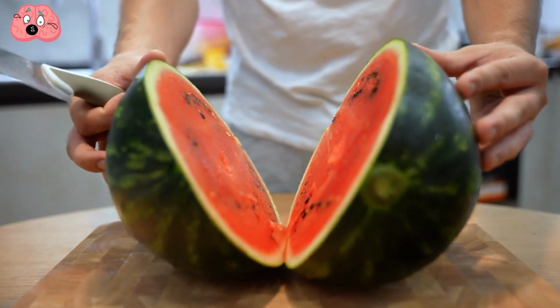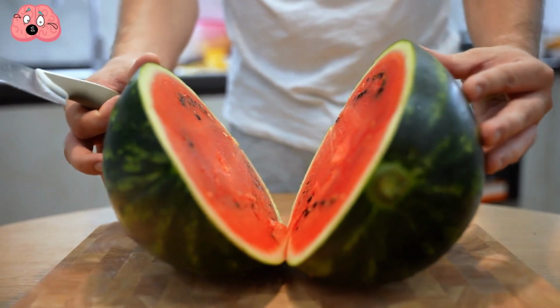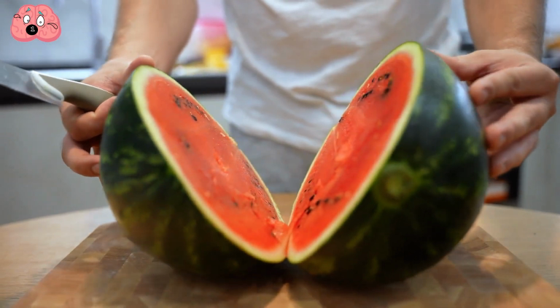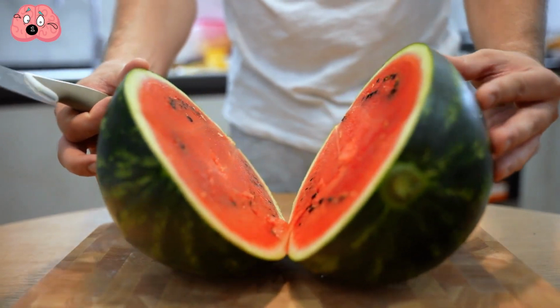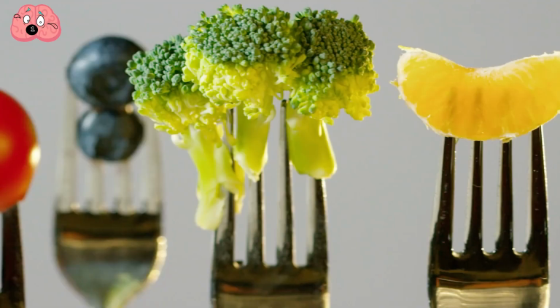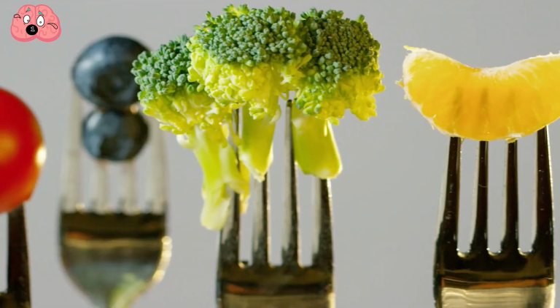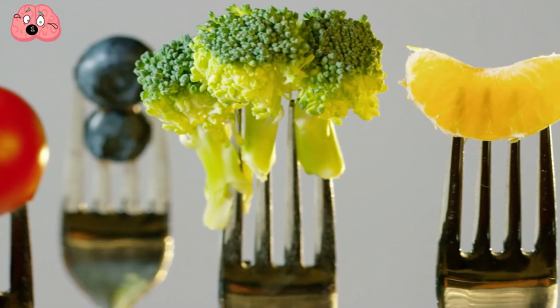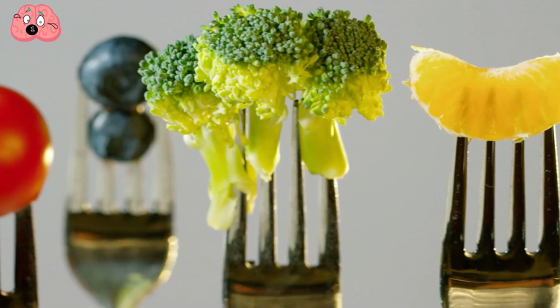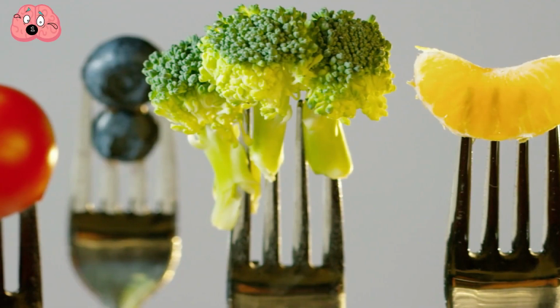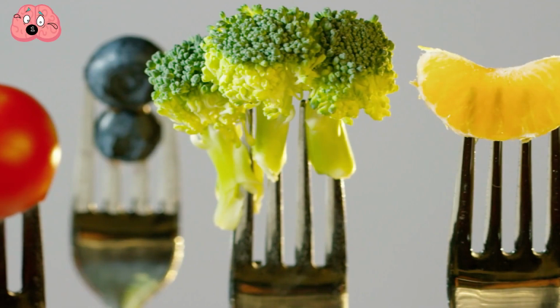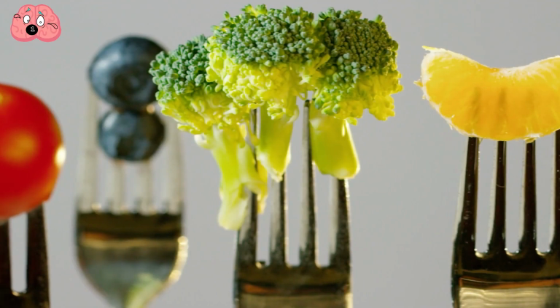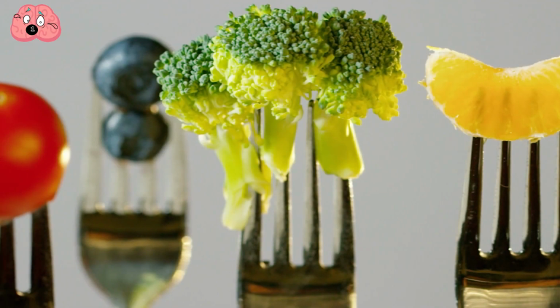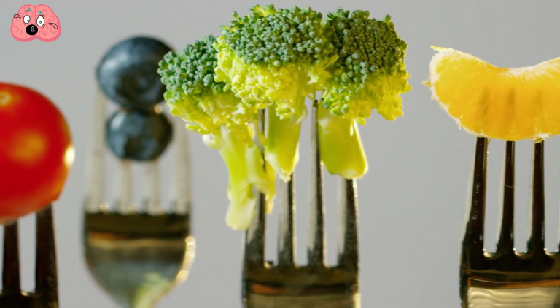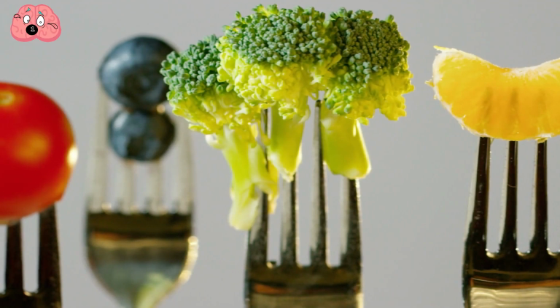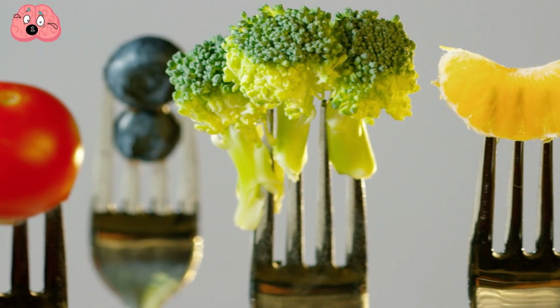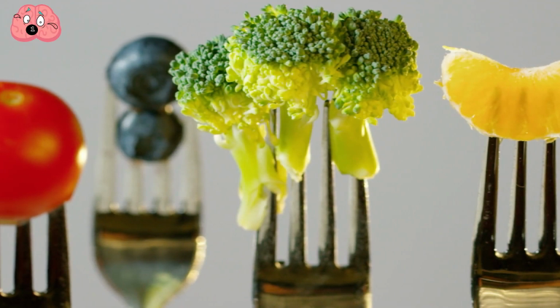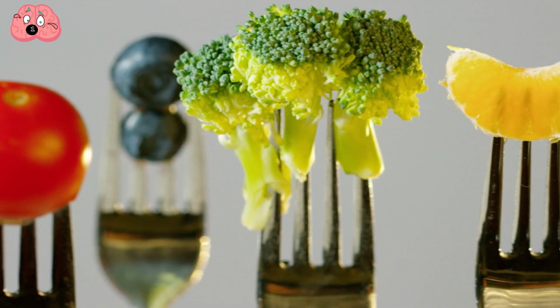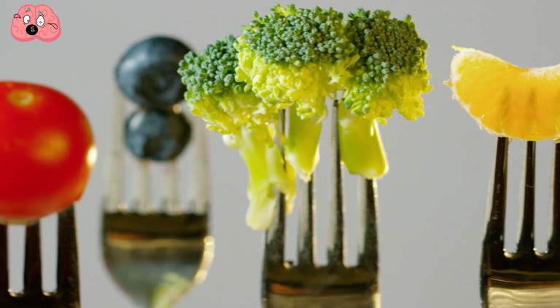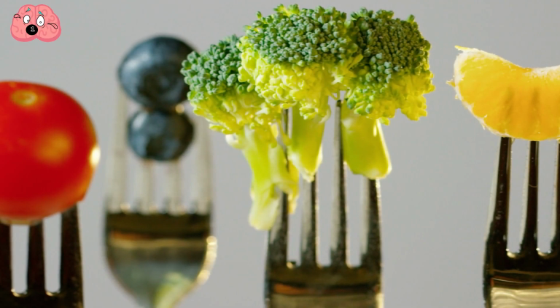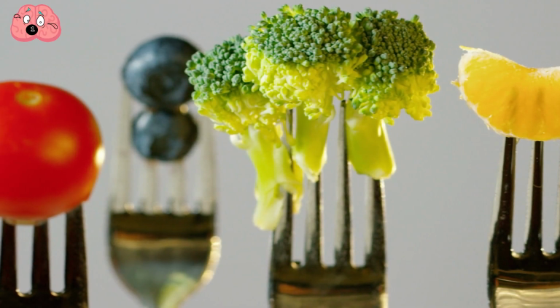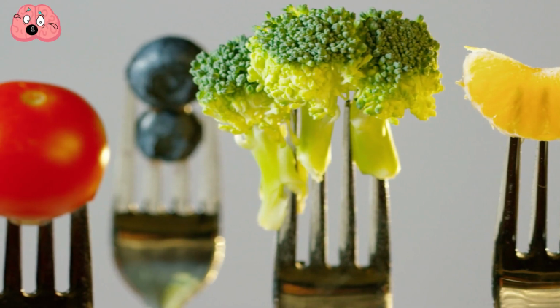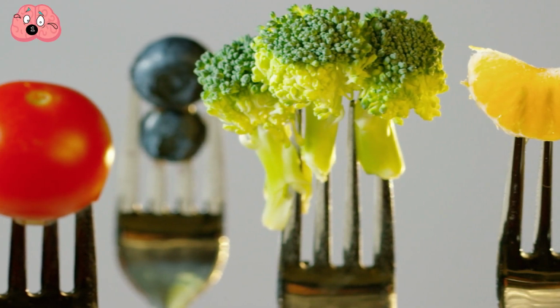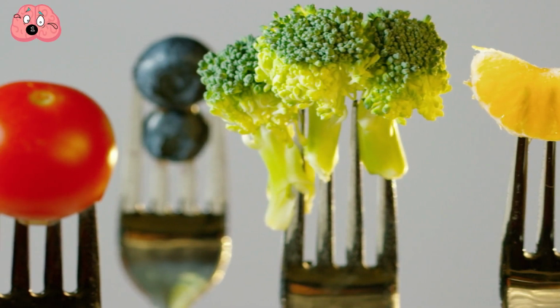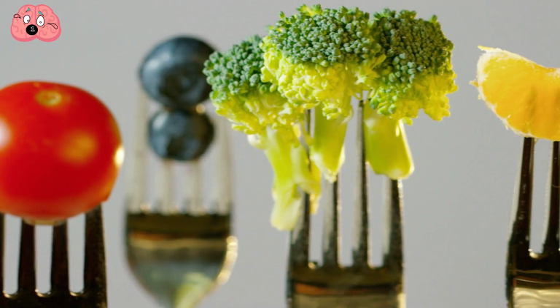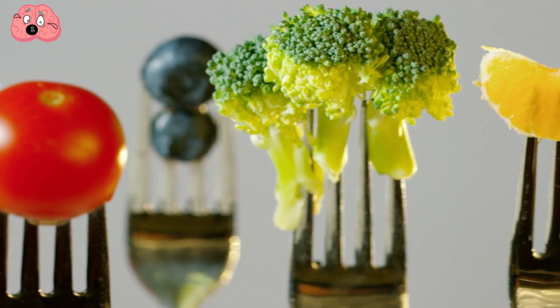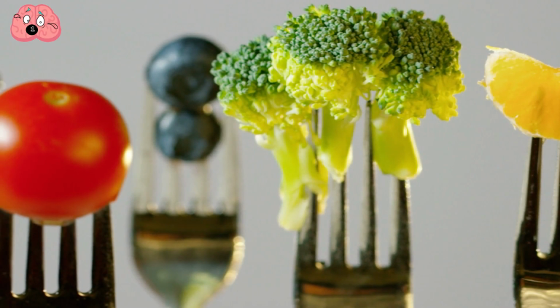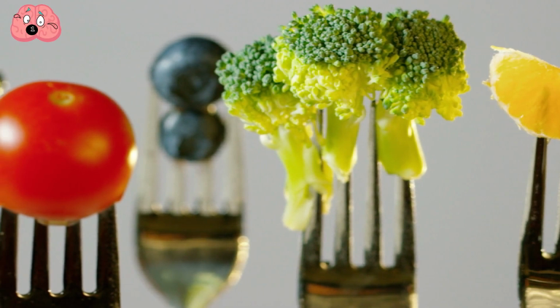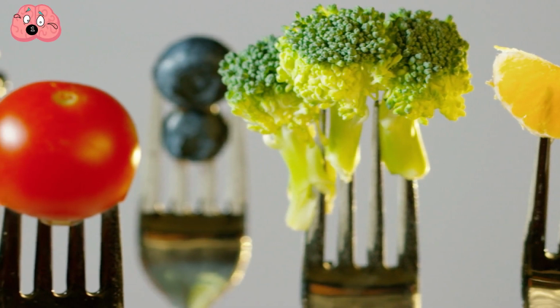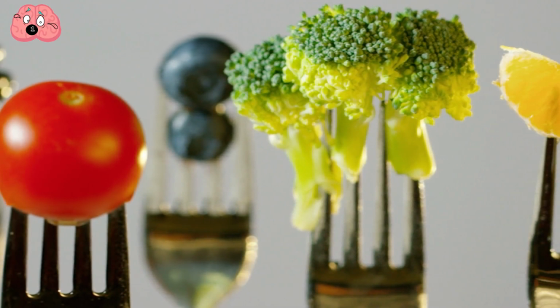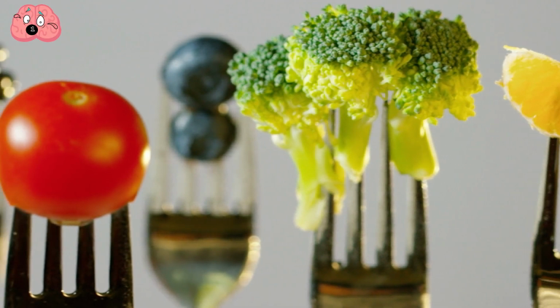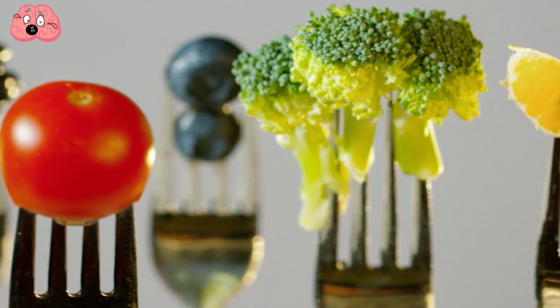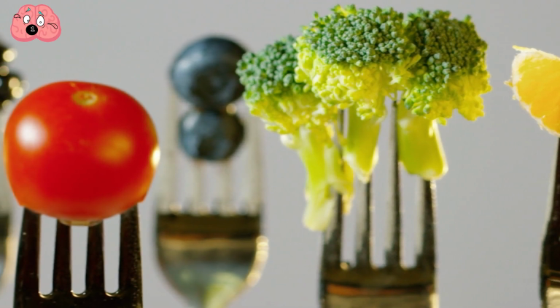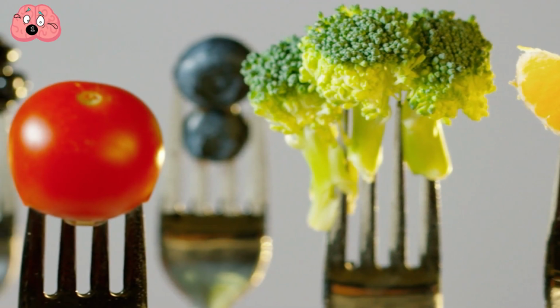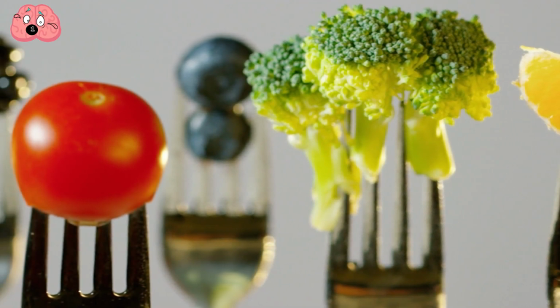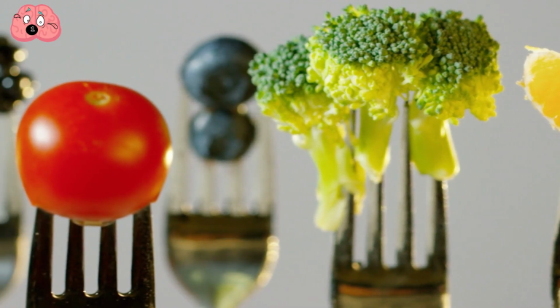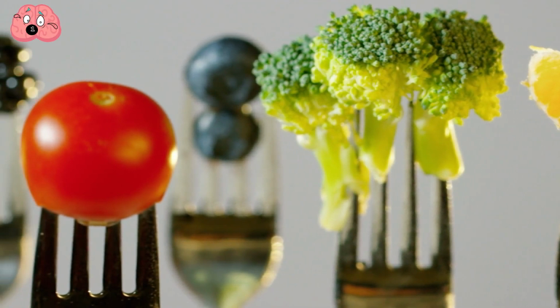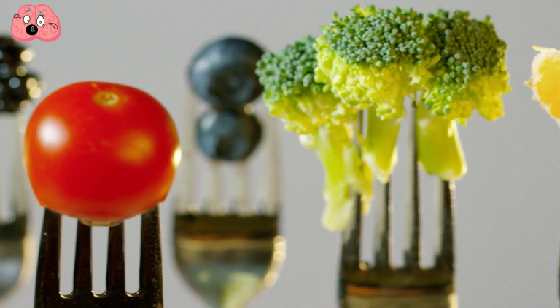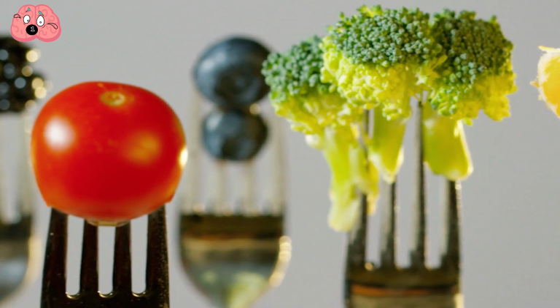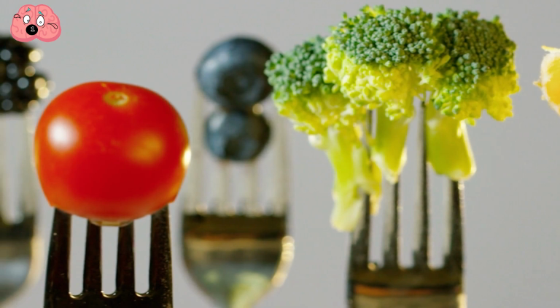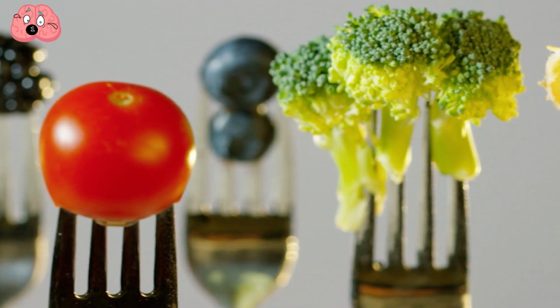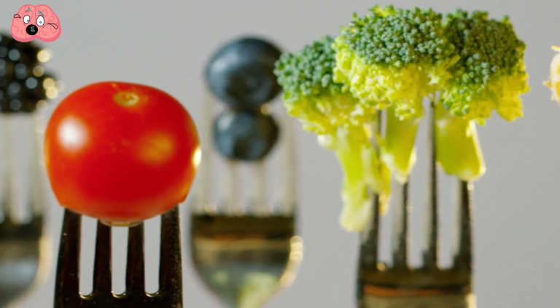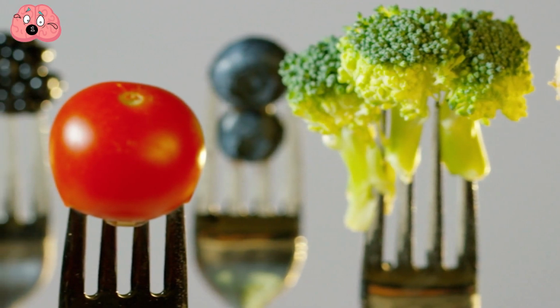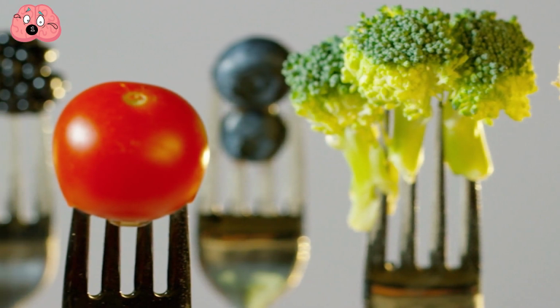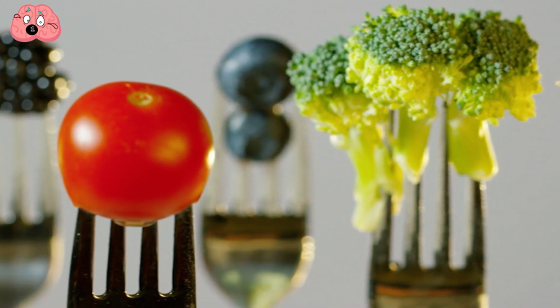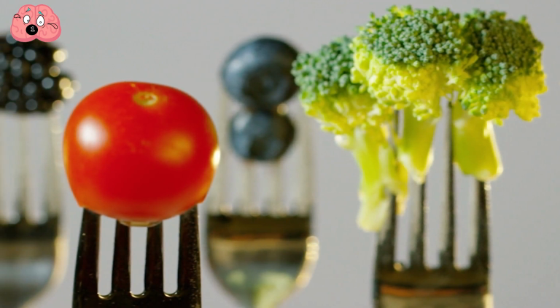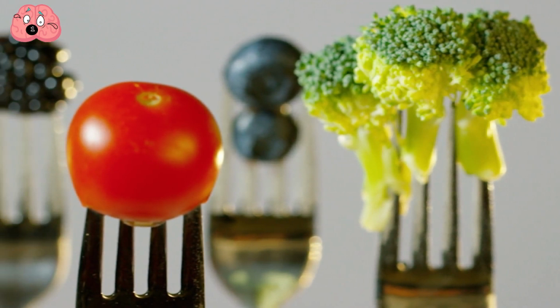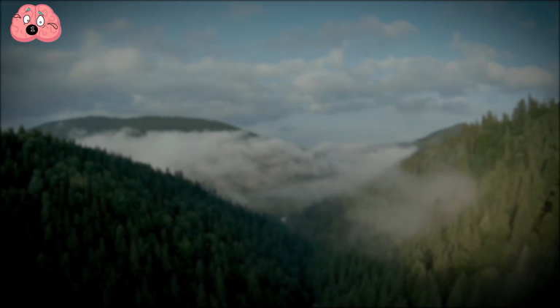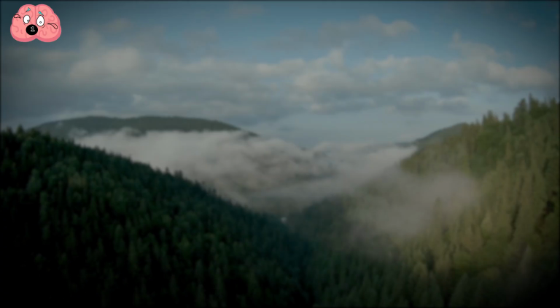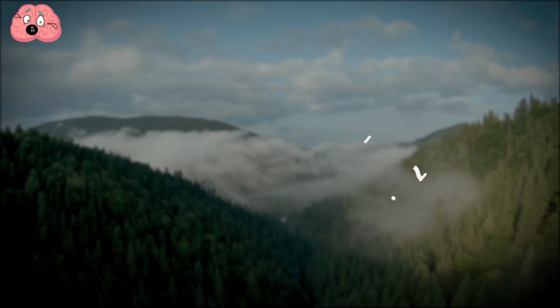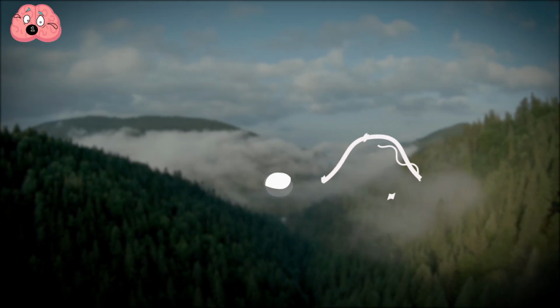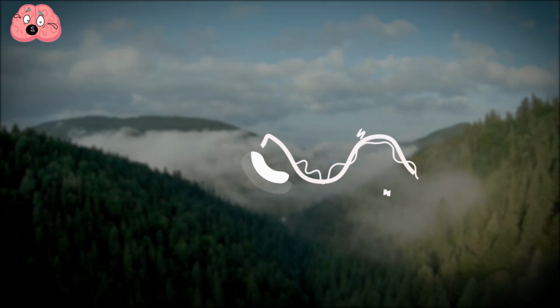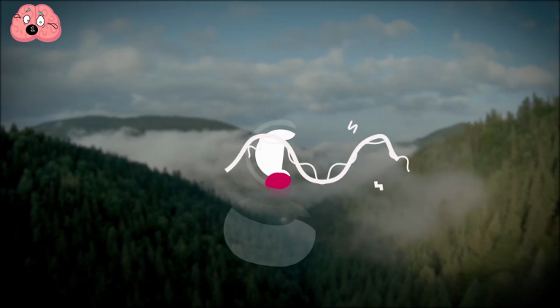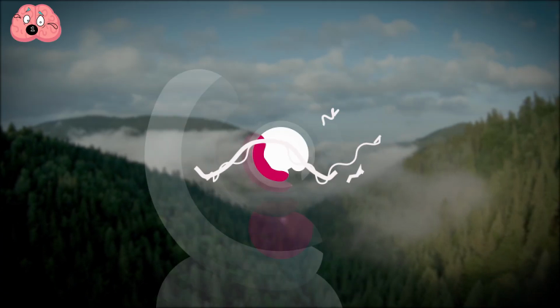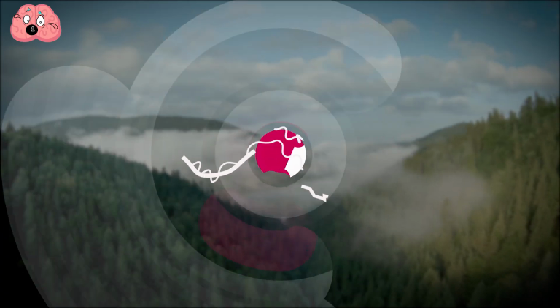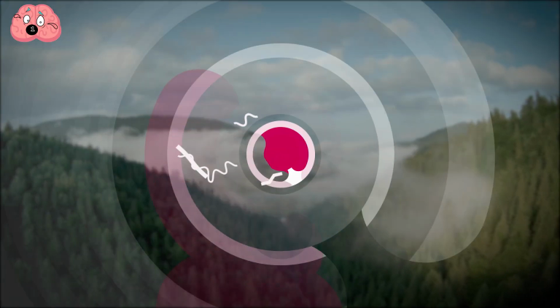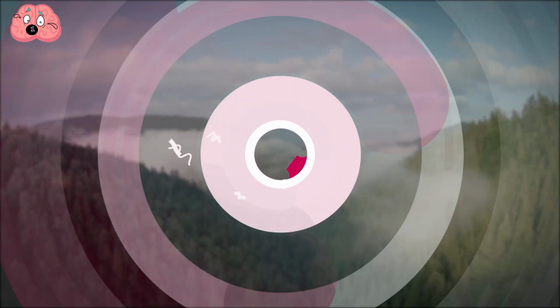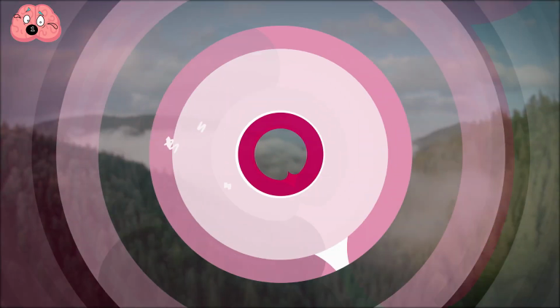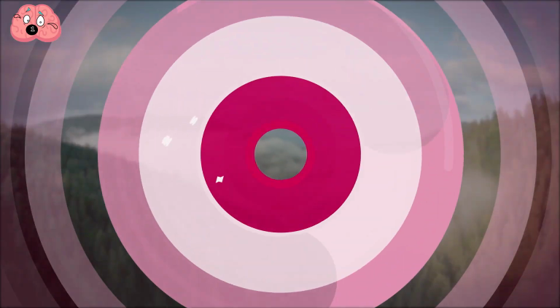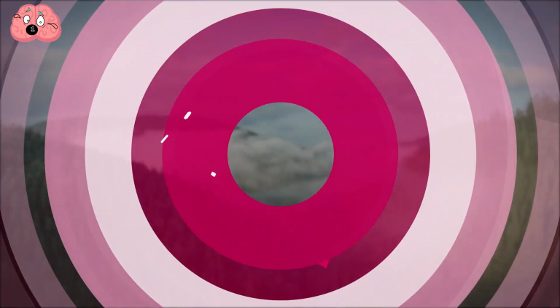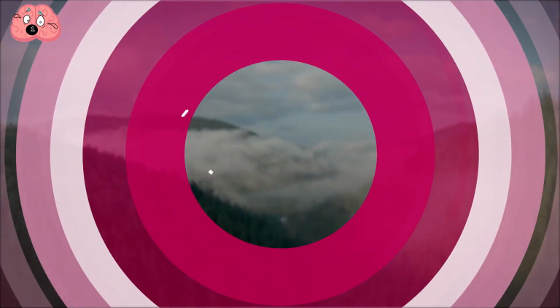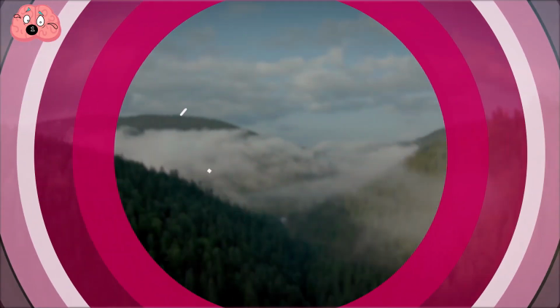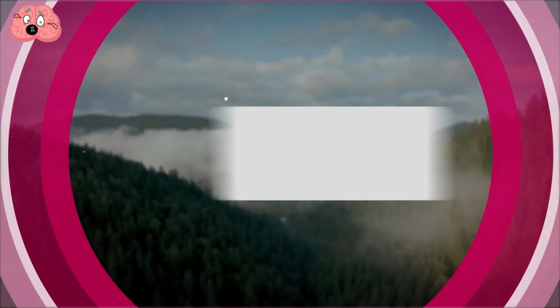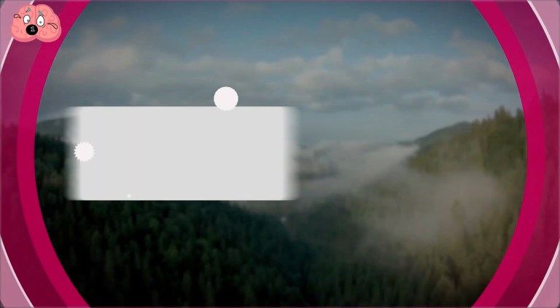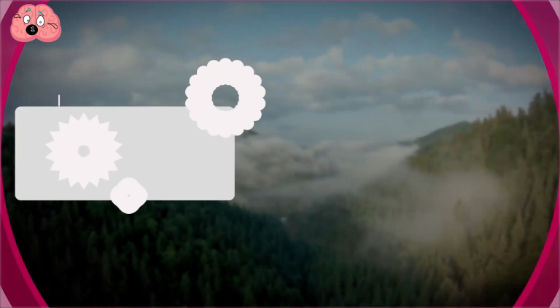What's the grossest thing you've seen in a food item that made you decide not to eat it? Let me know in the comments section down below.